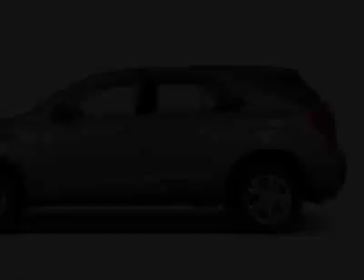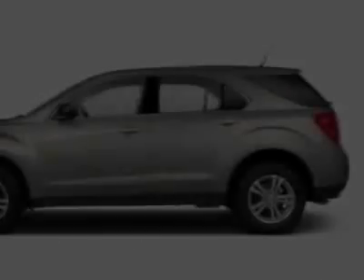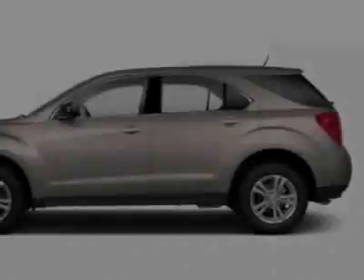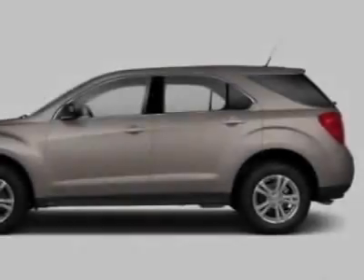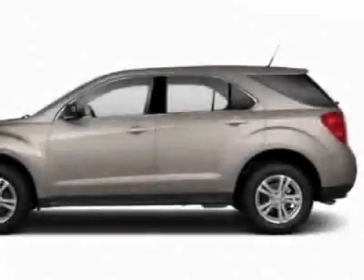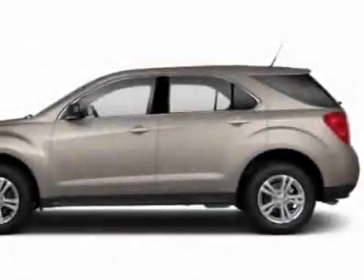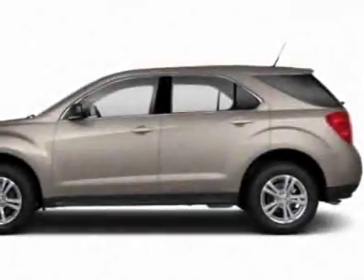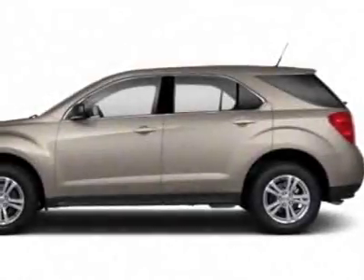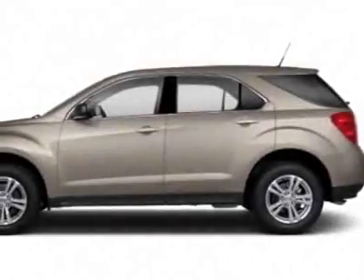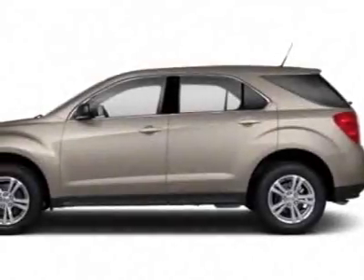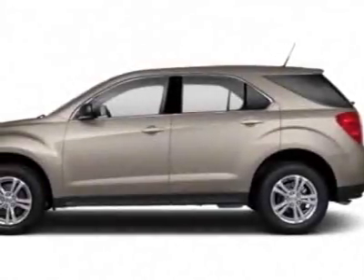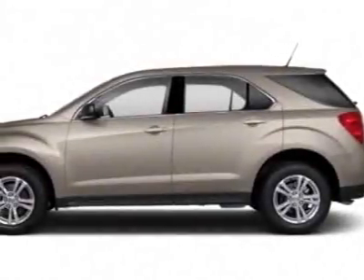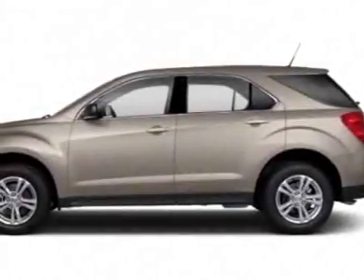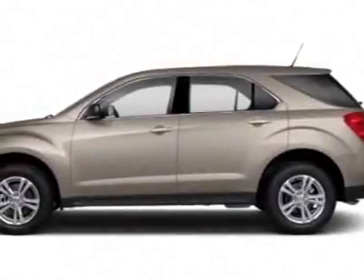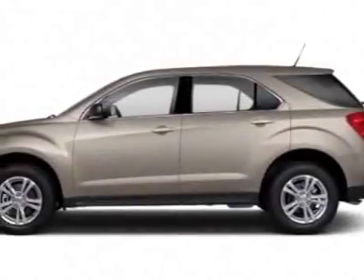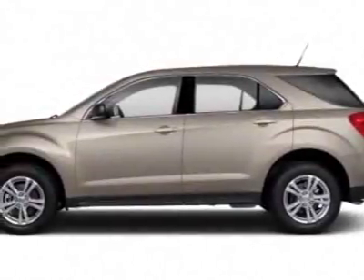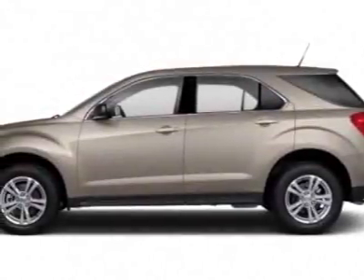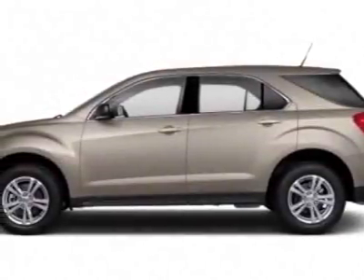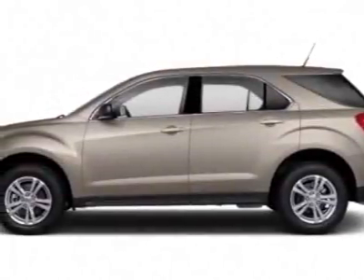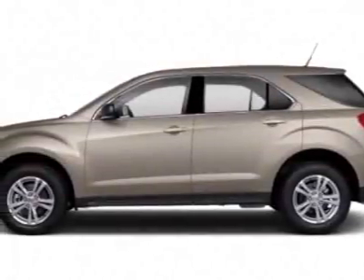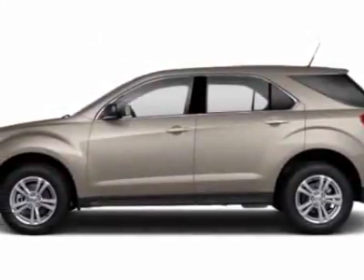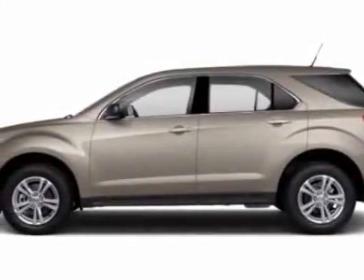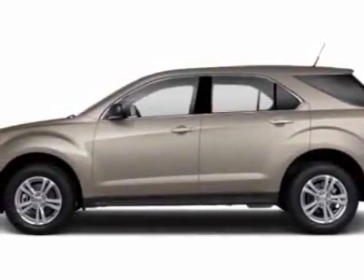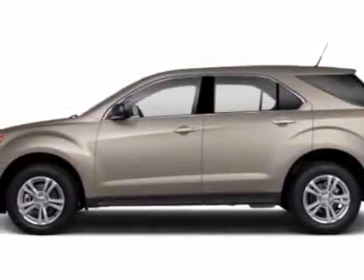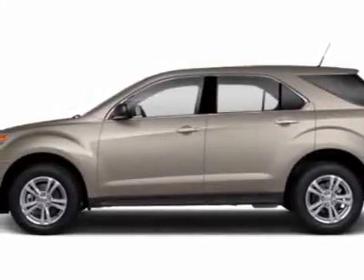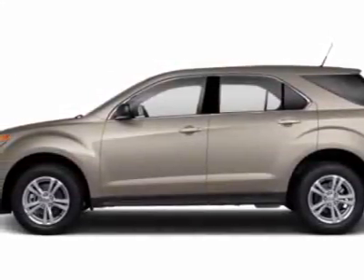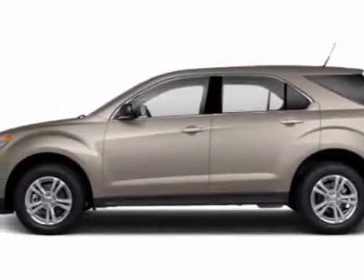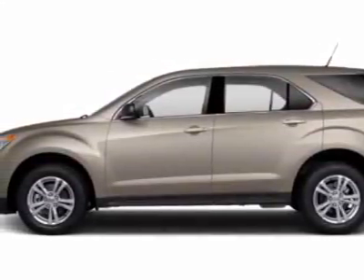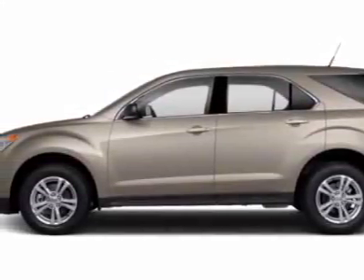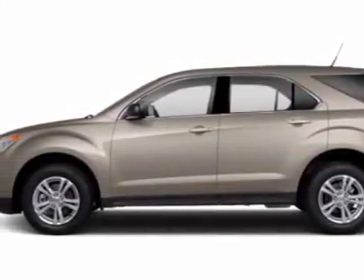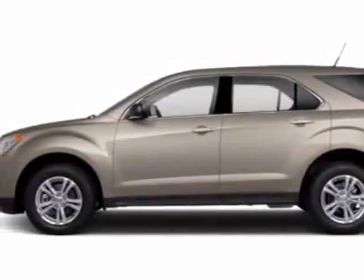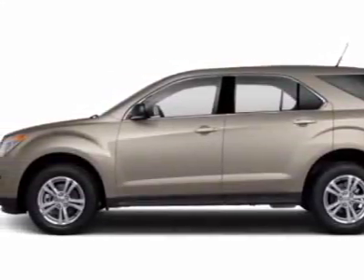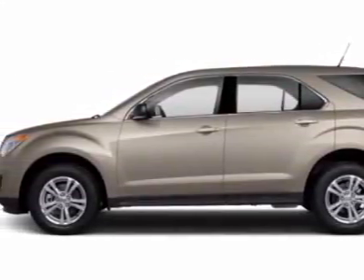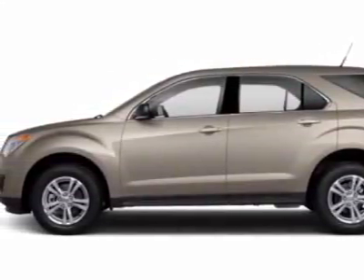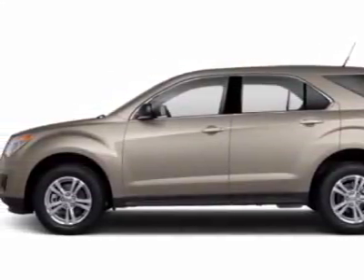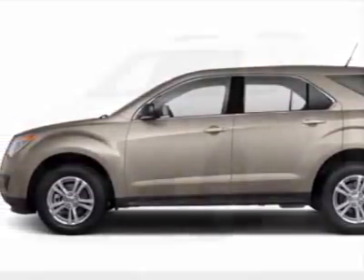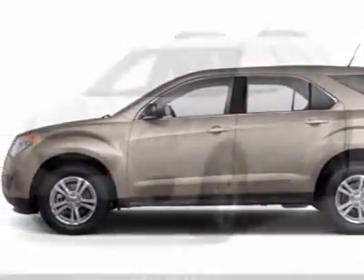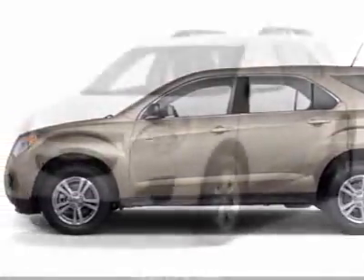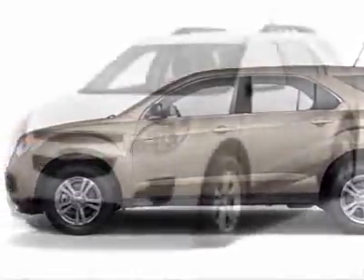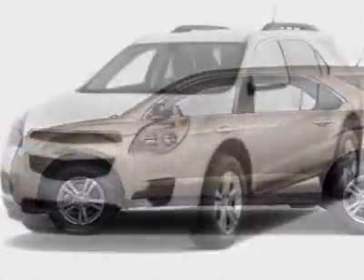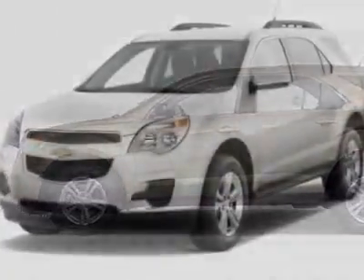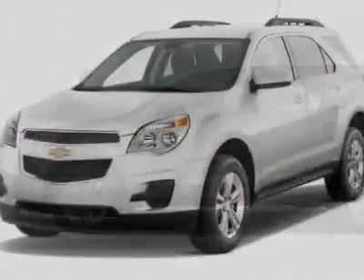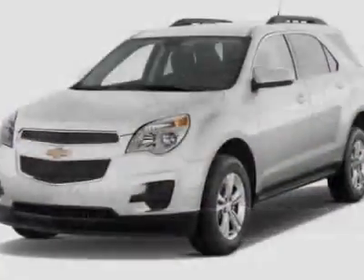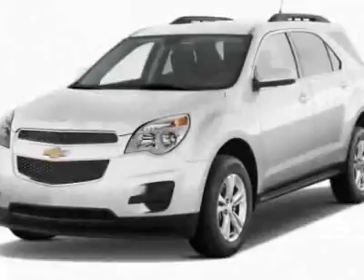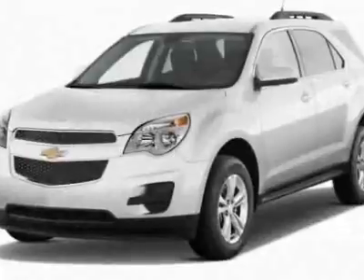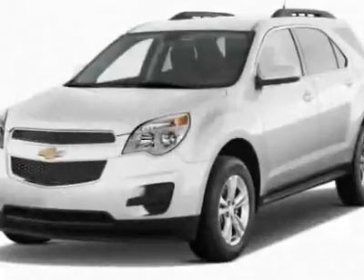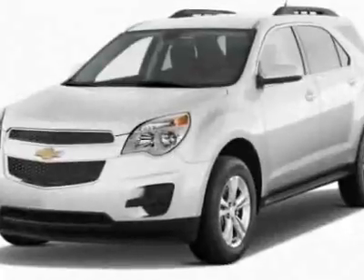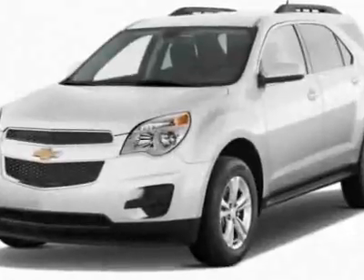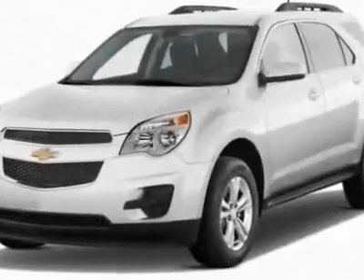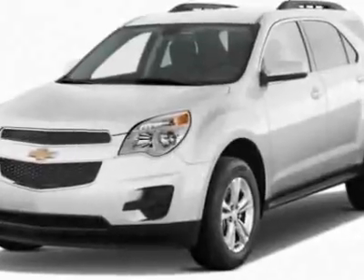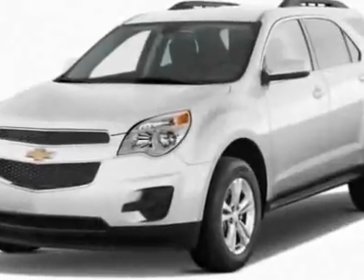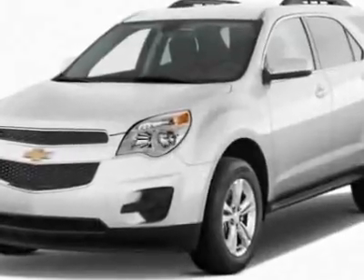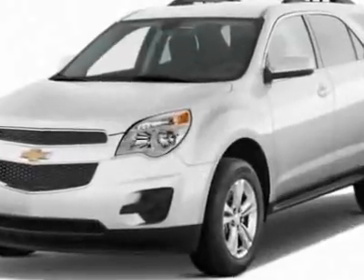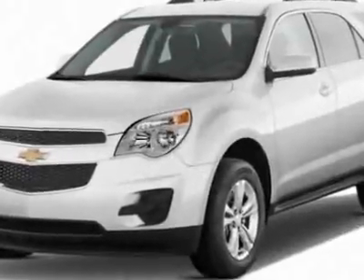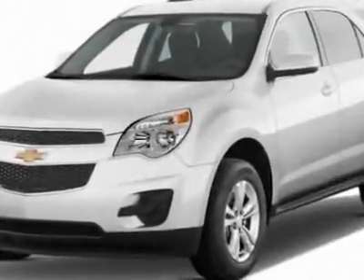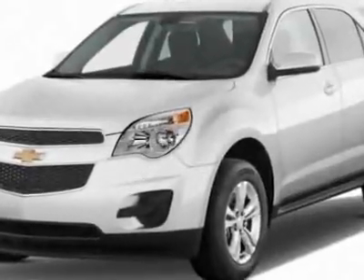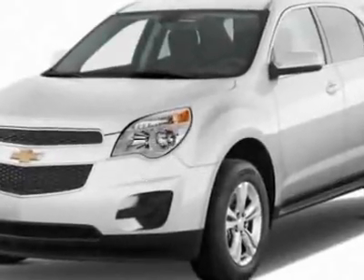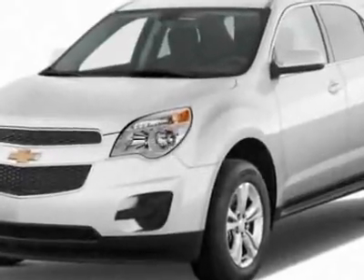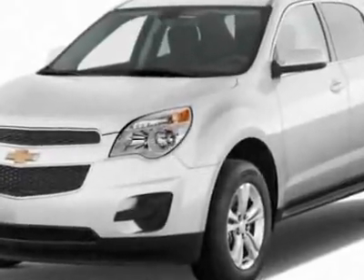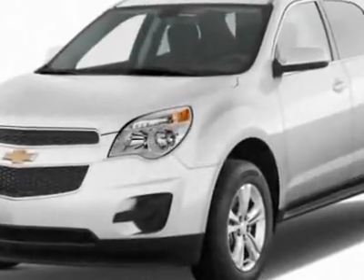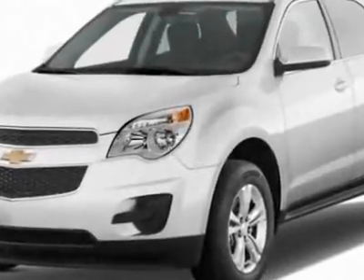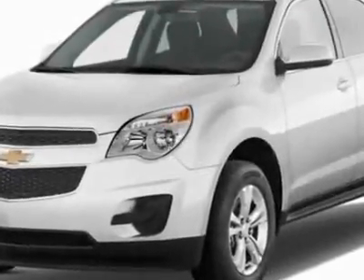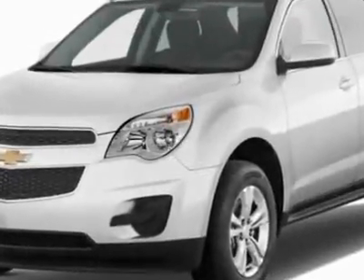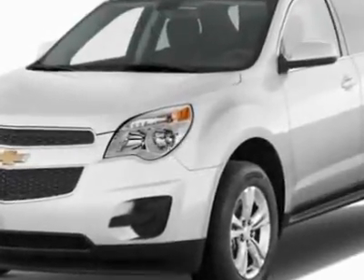Take a look at this new 2012 Chevrolet Equinox. For your protection, this vehicle has a full factory warranty.